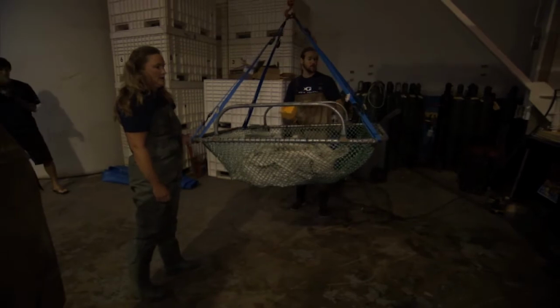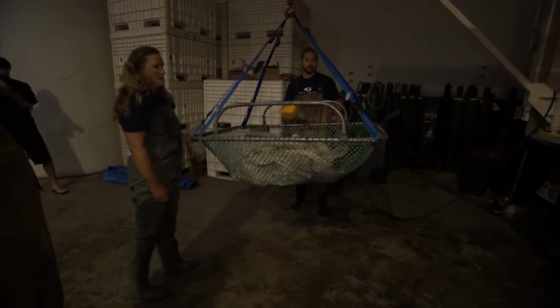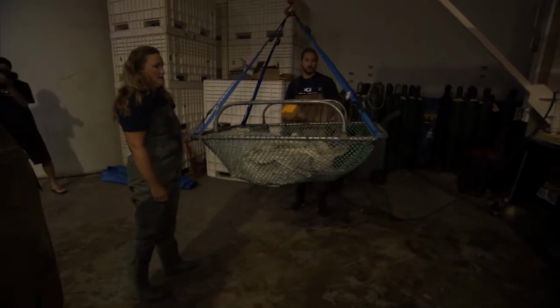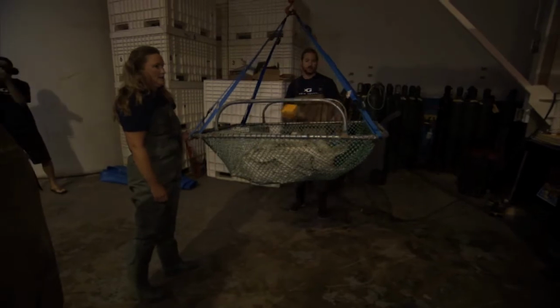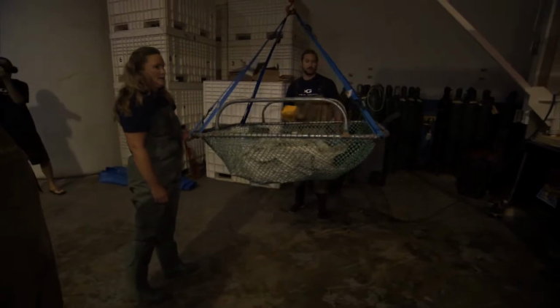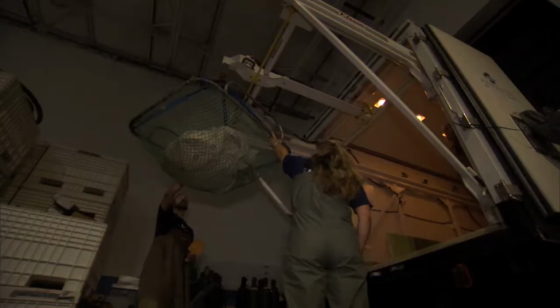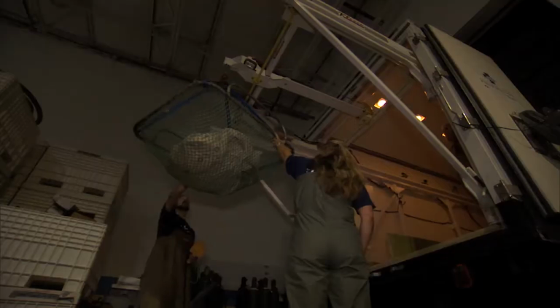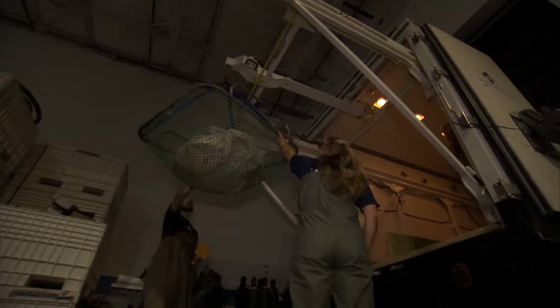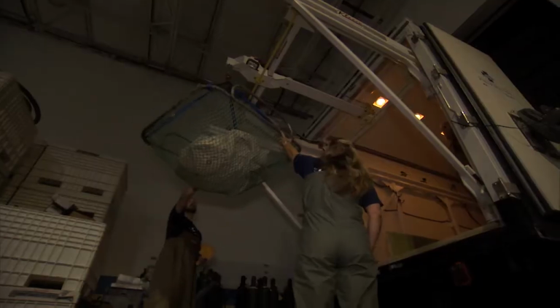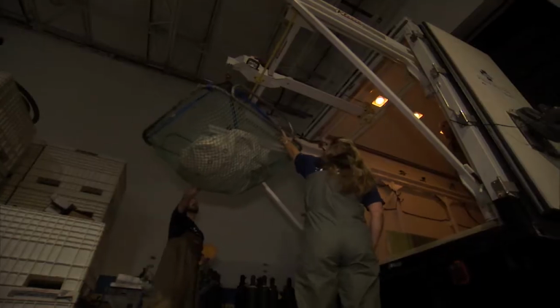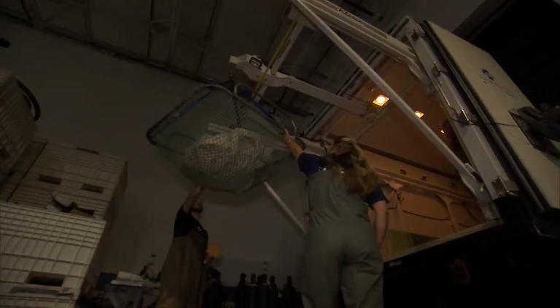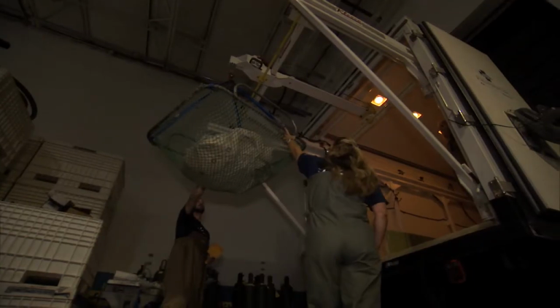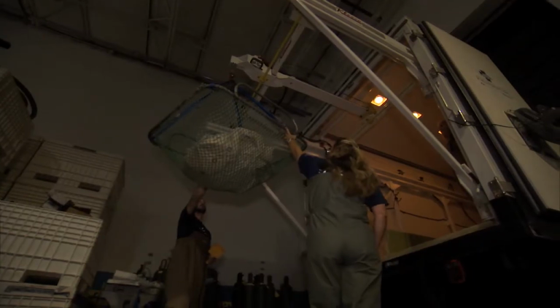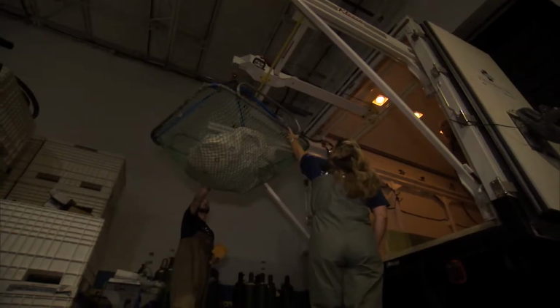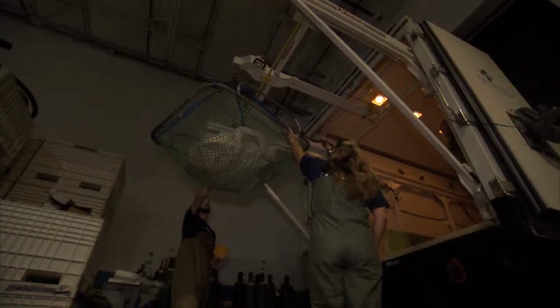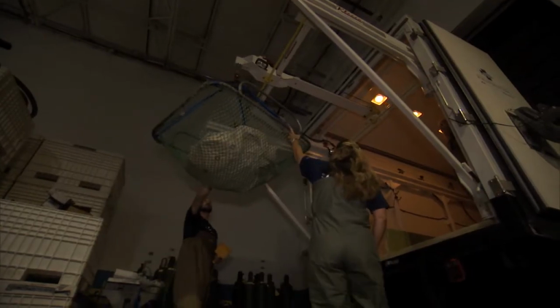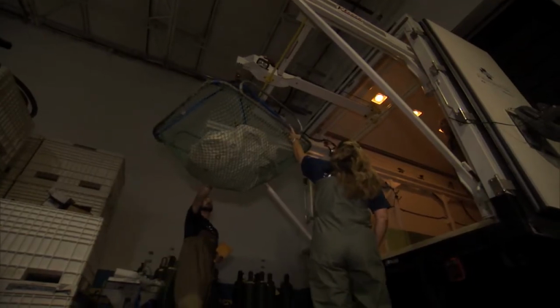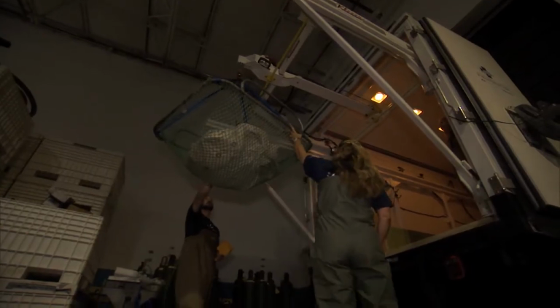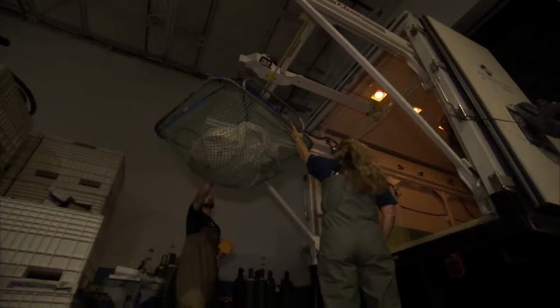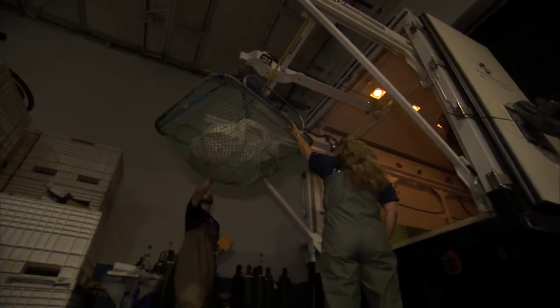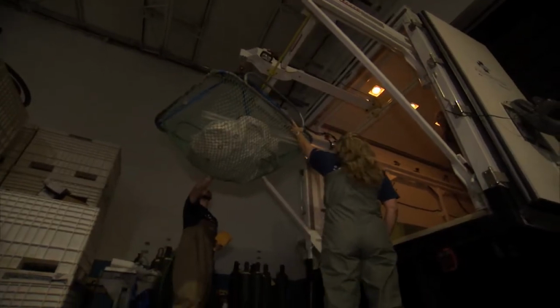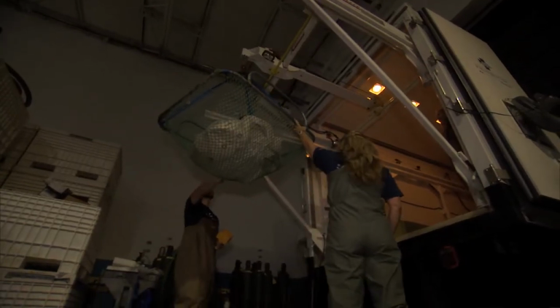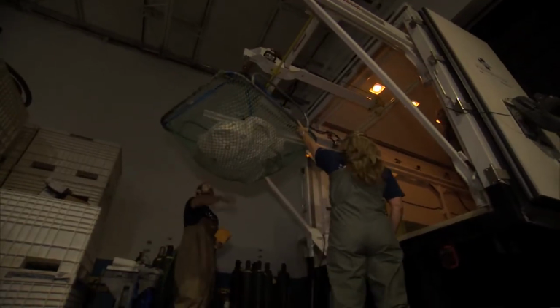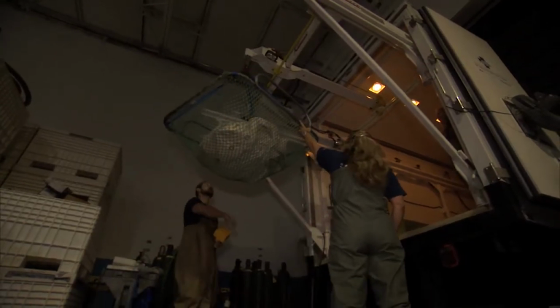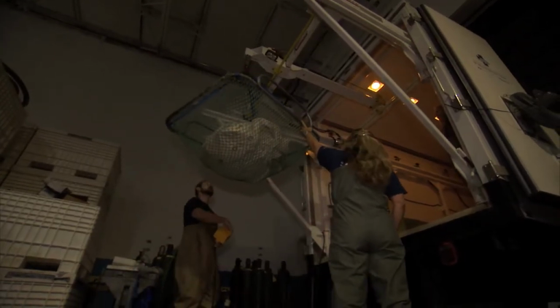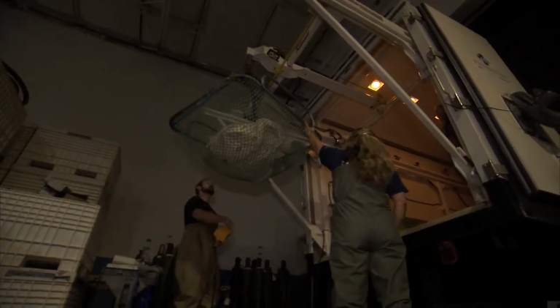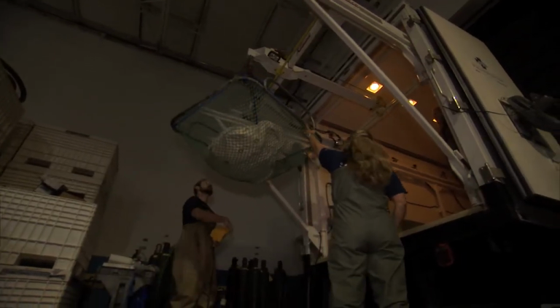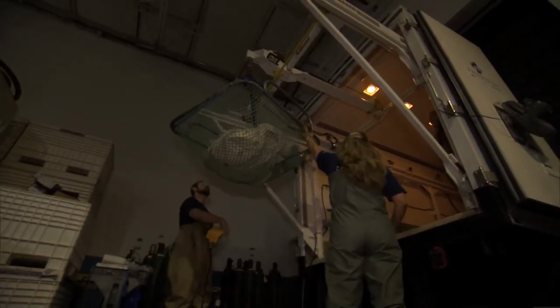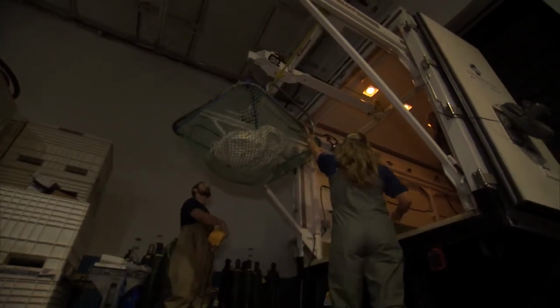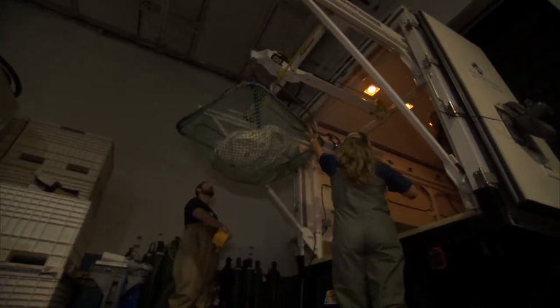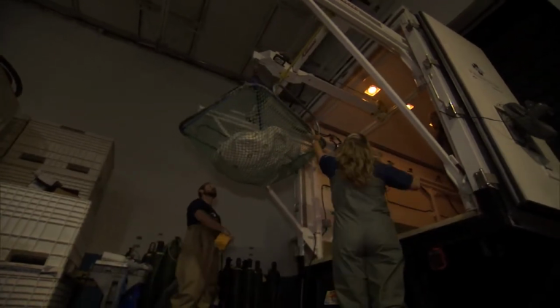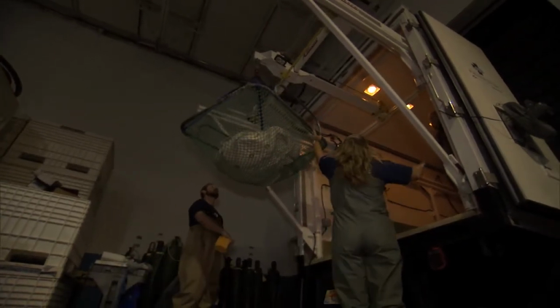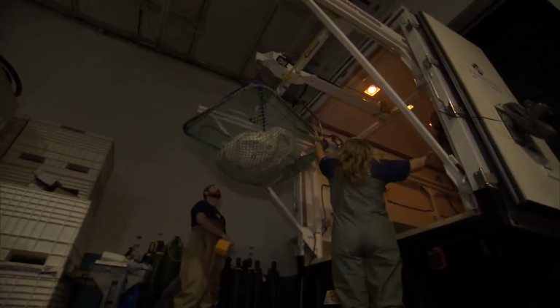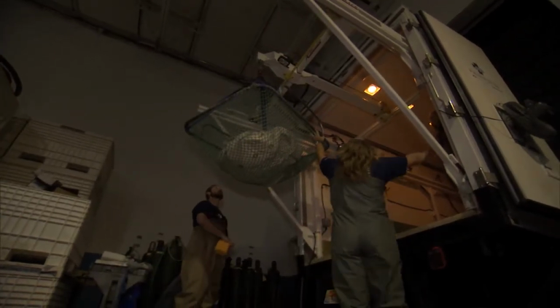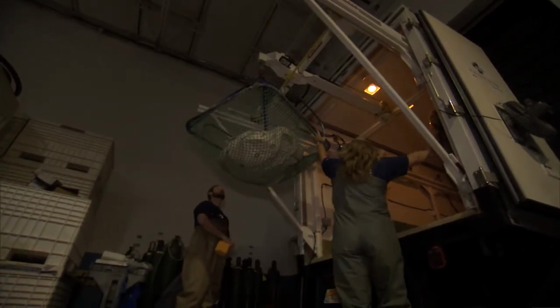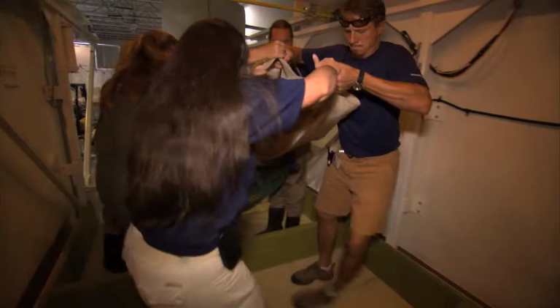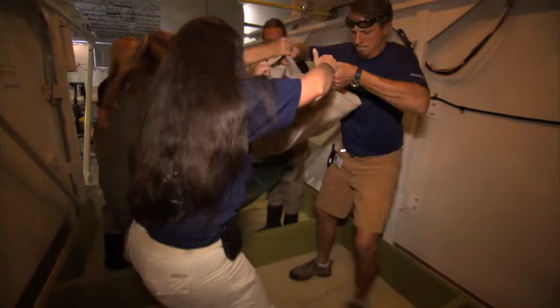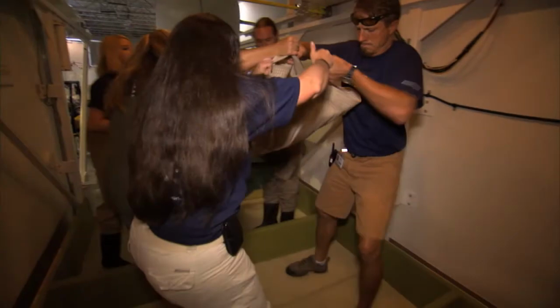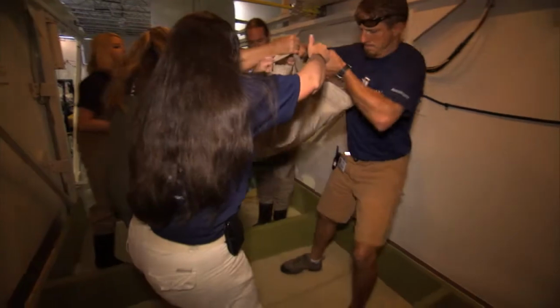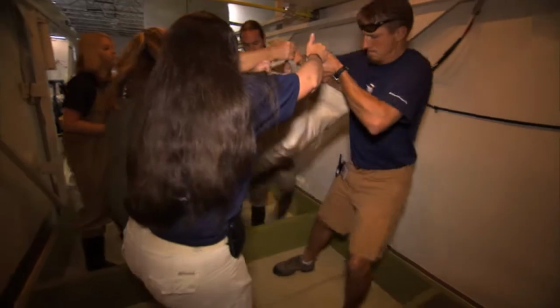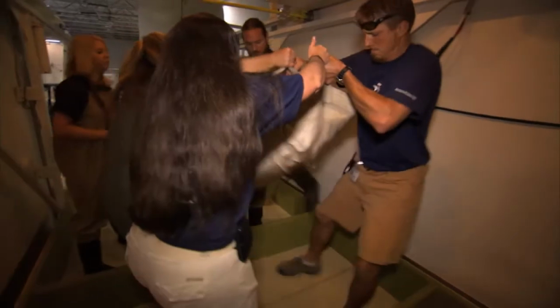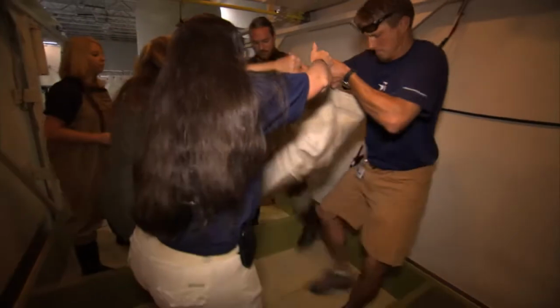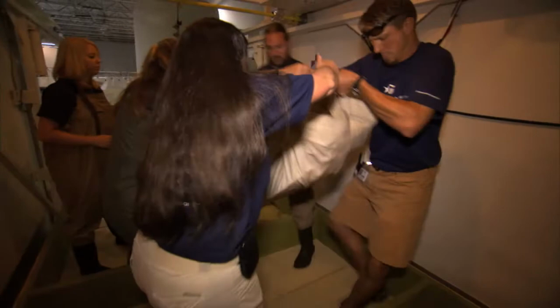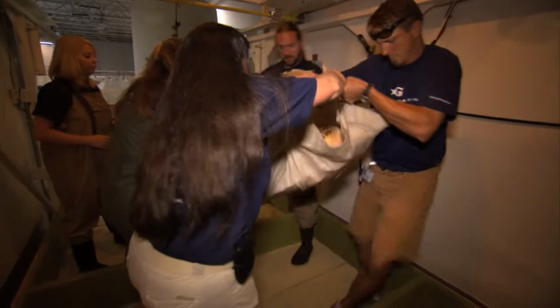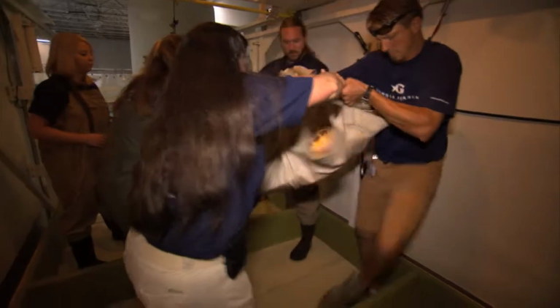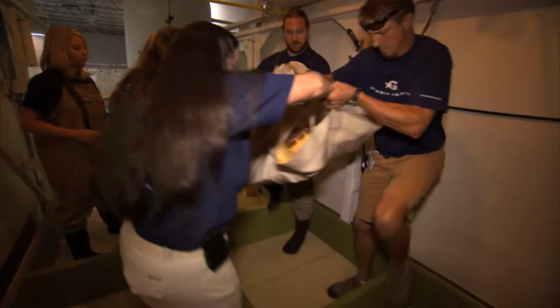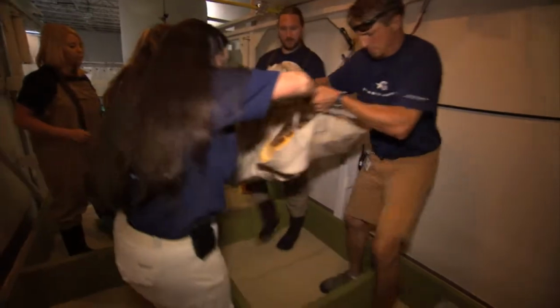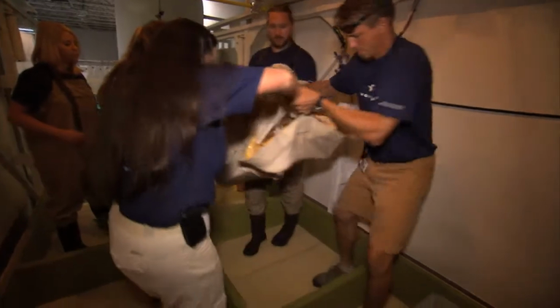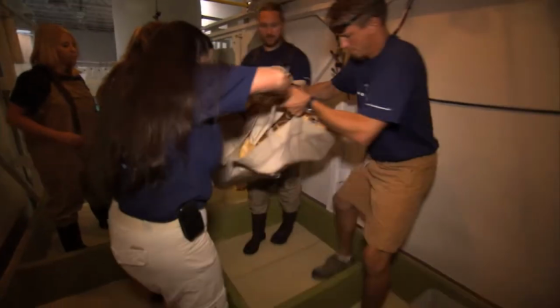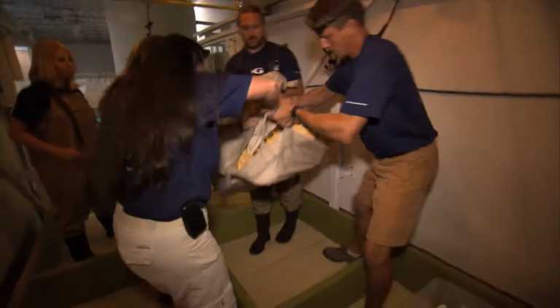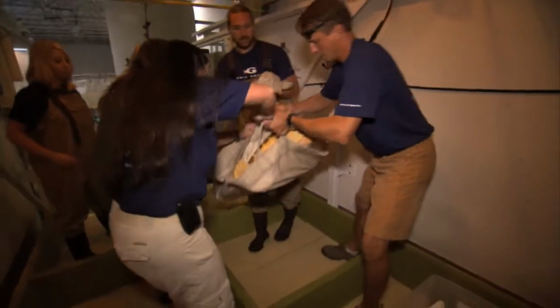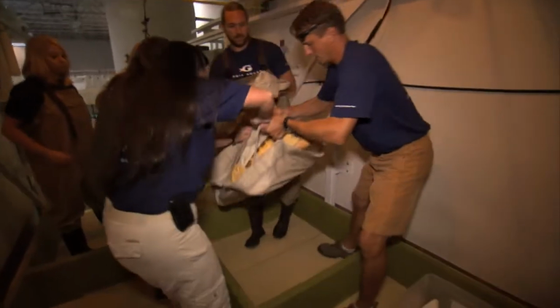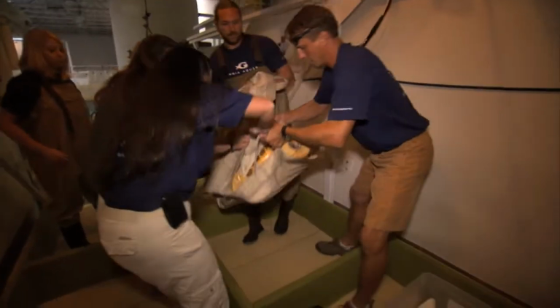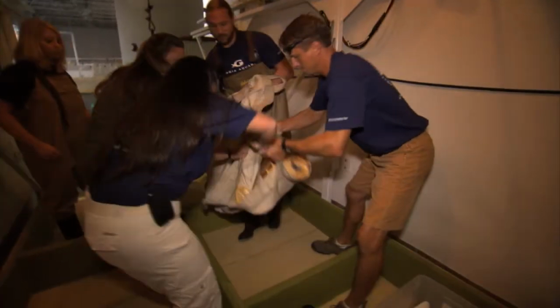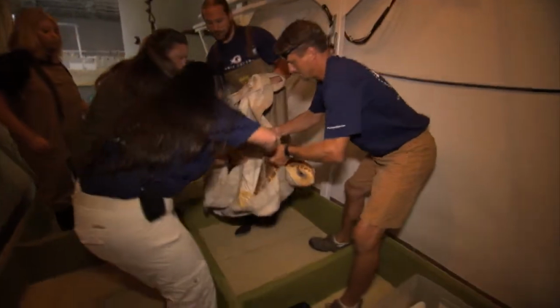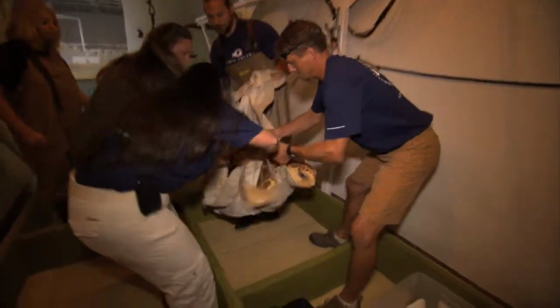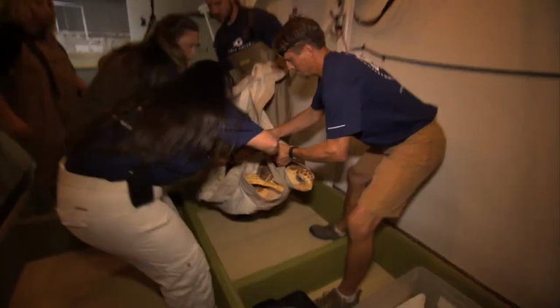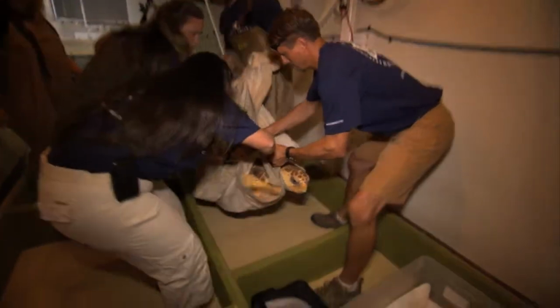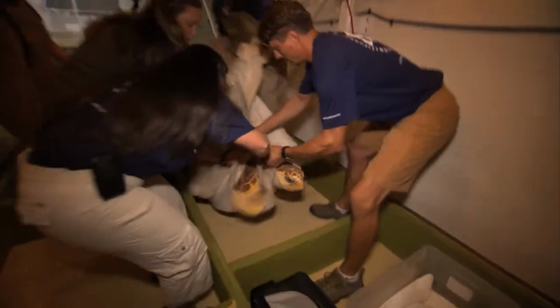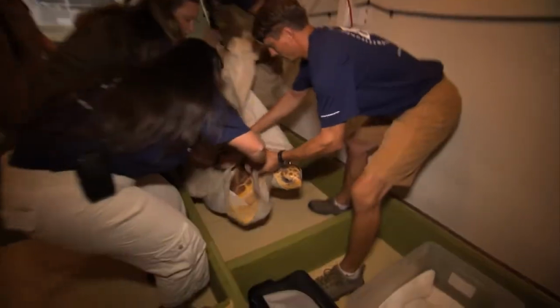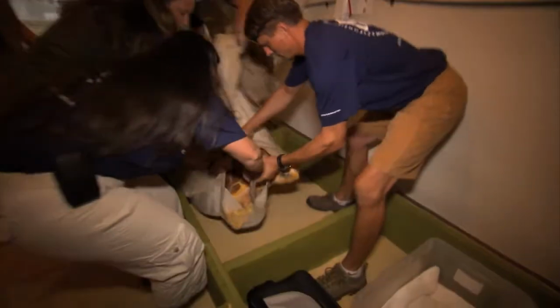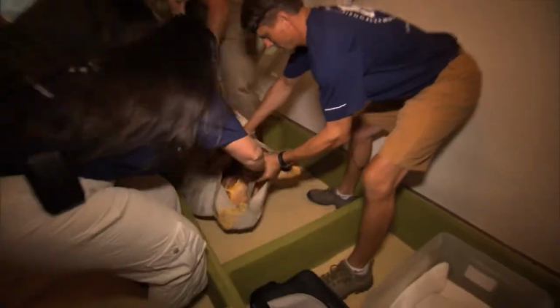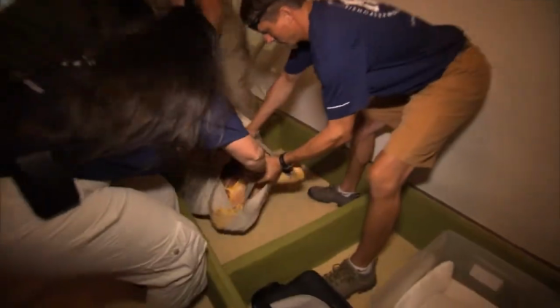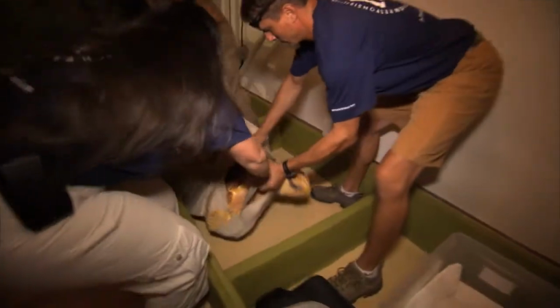Many of the animals in our care will live their entire life at Georgia Aquarium as ambassador animals. Our sea turtles are a little different.